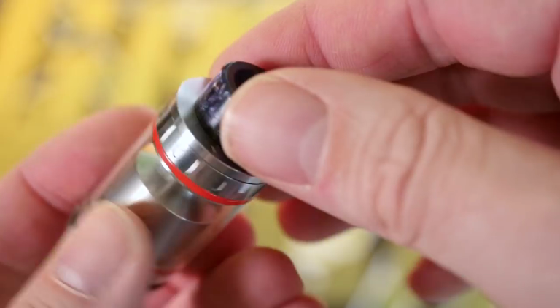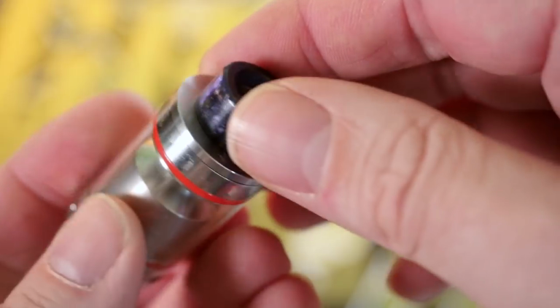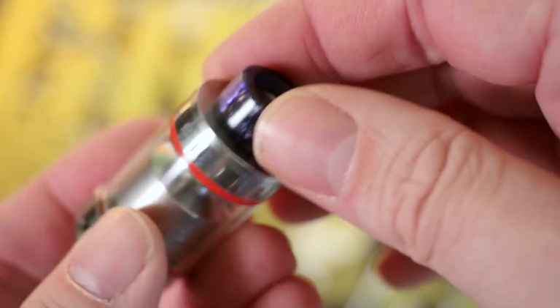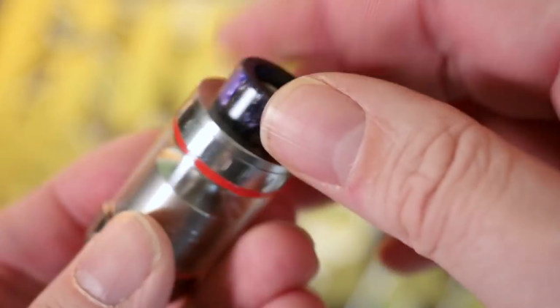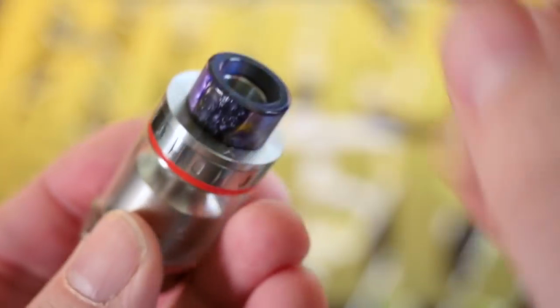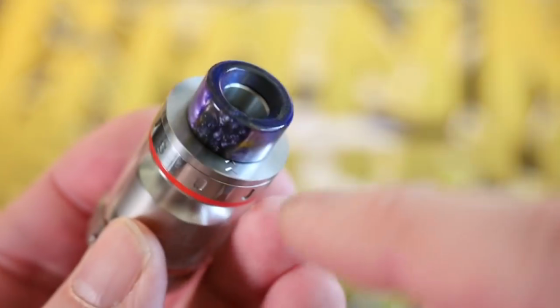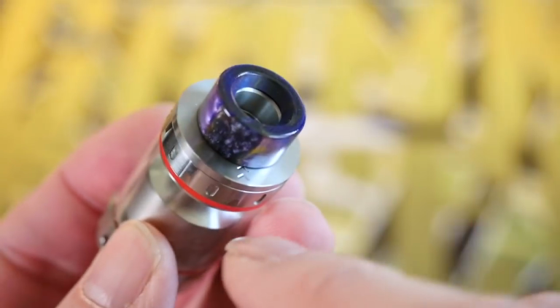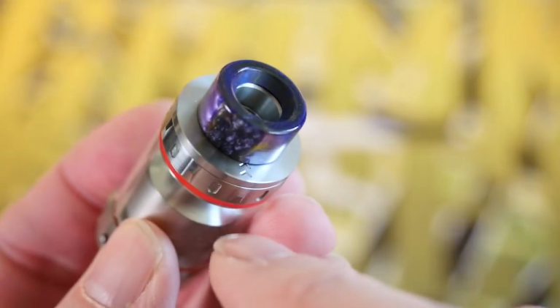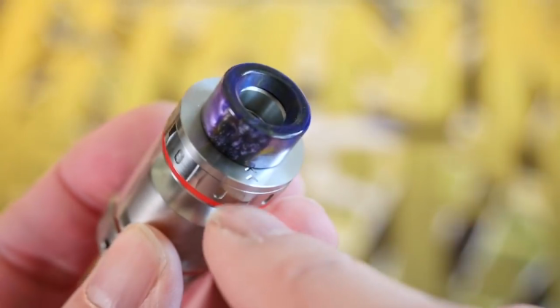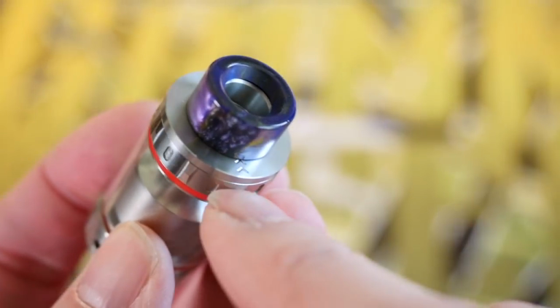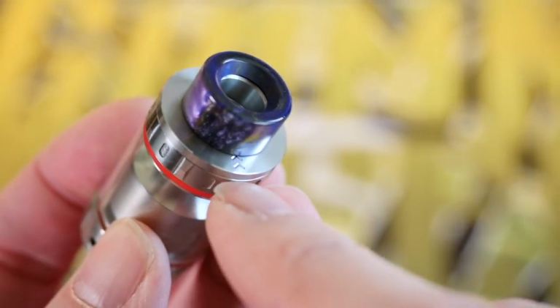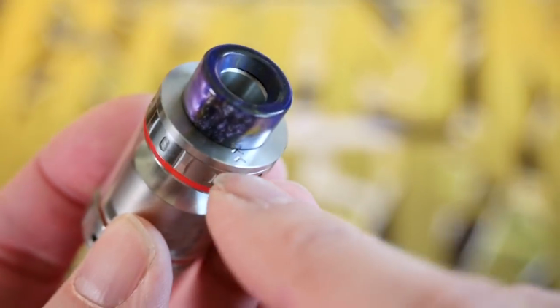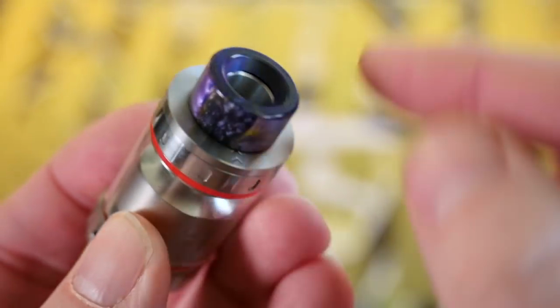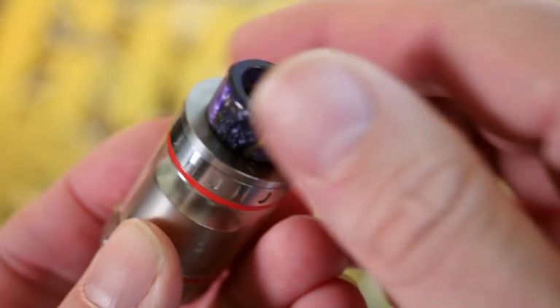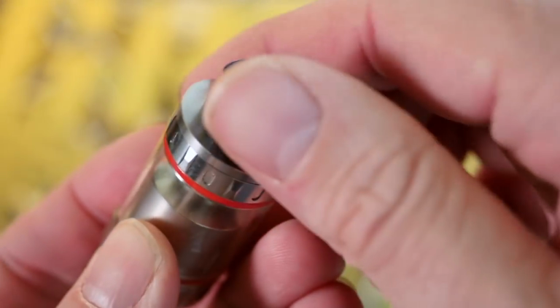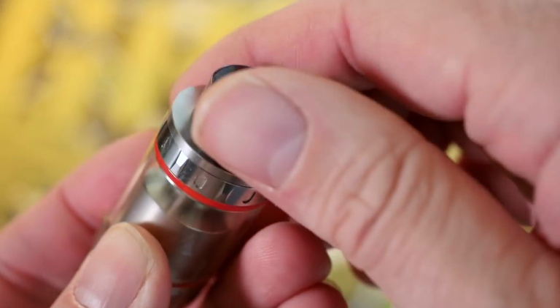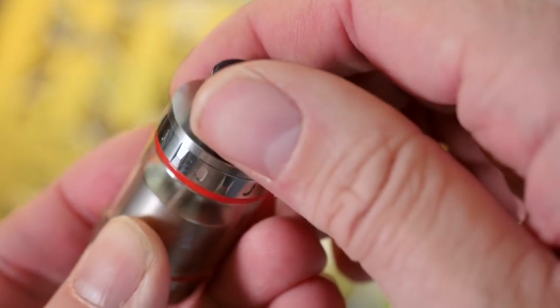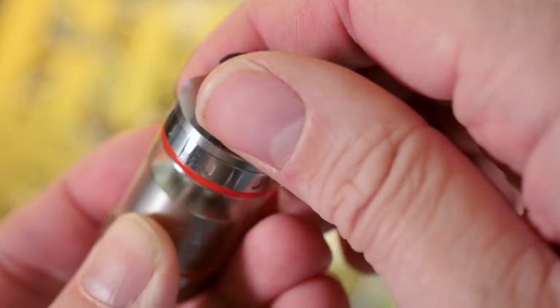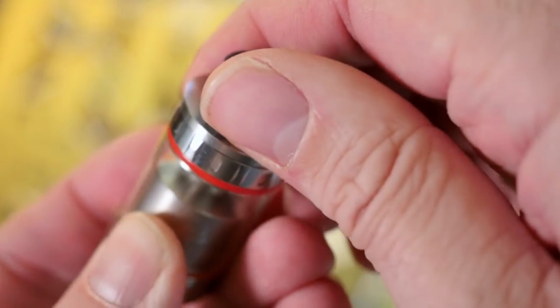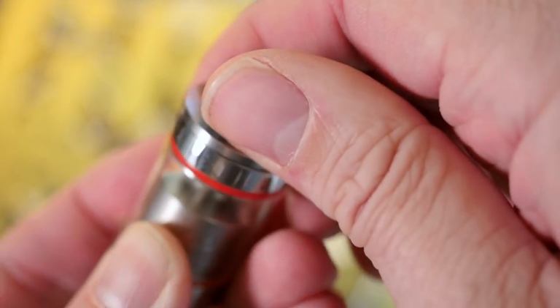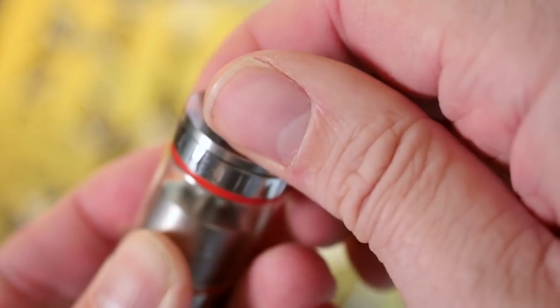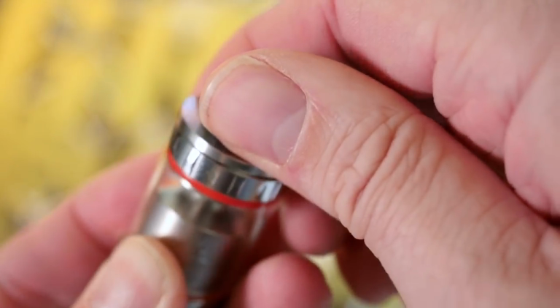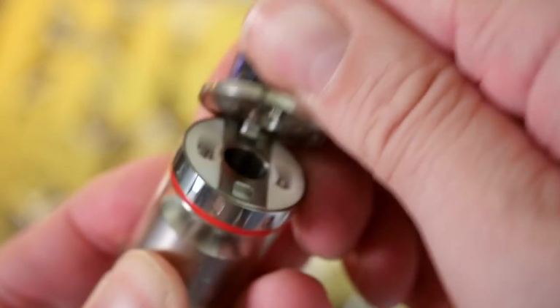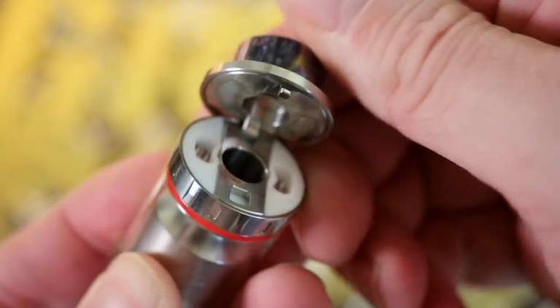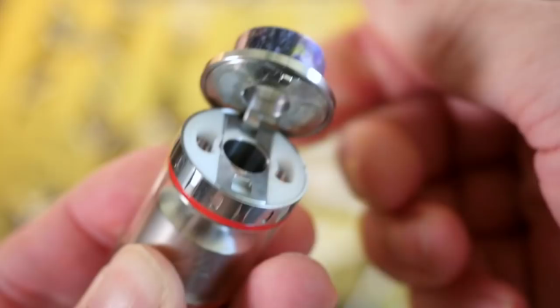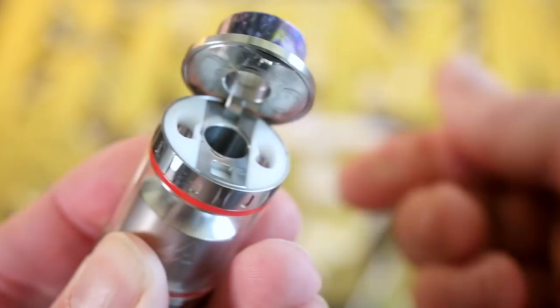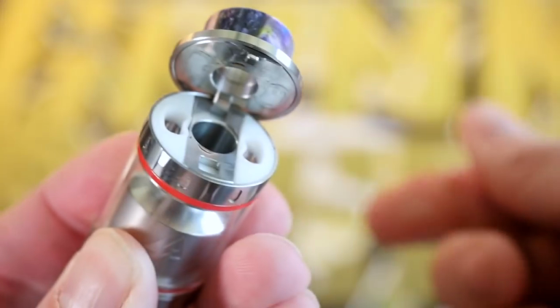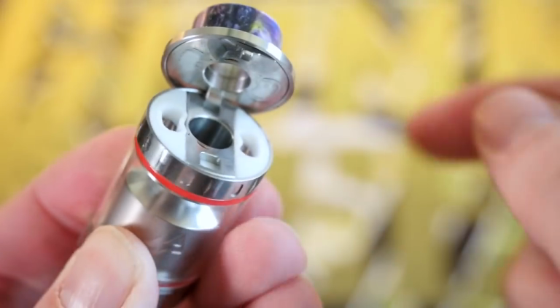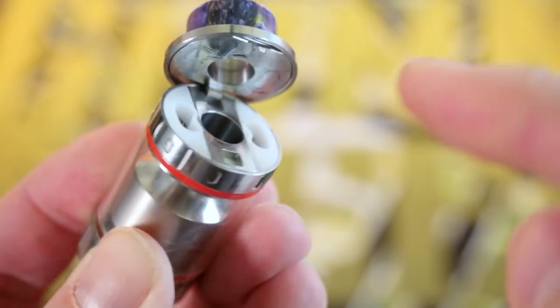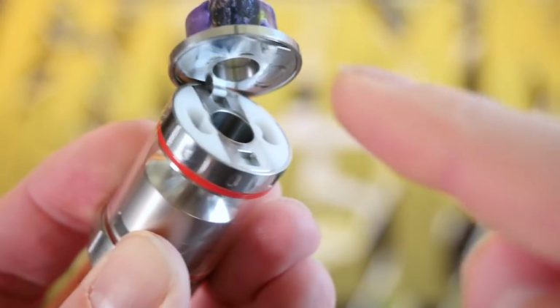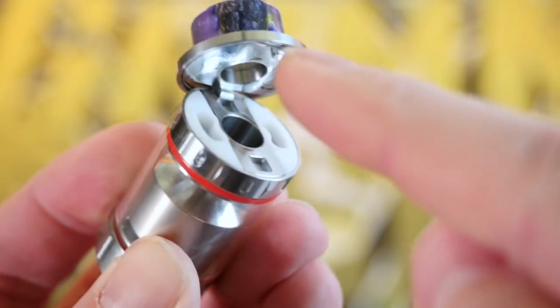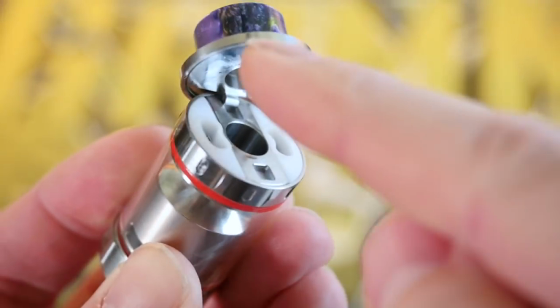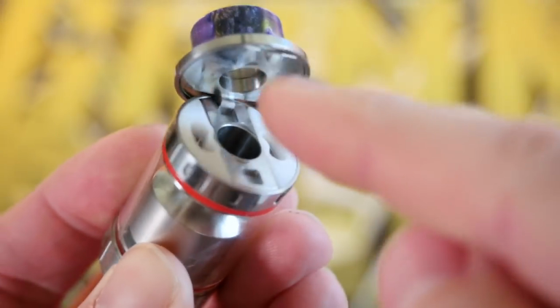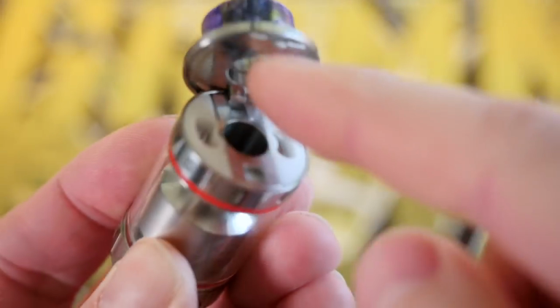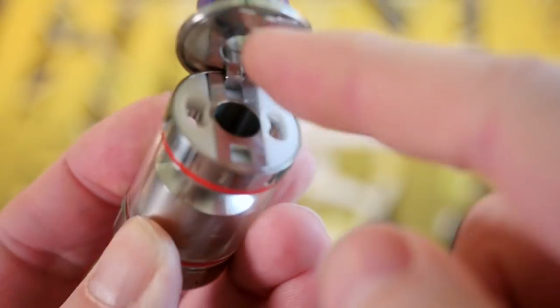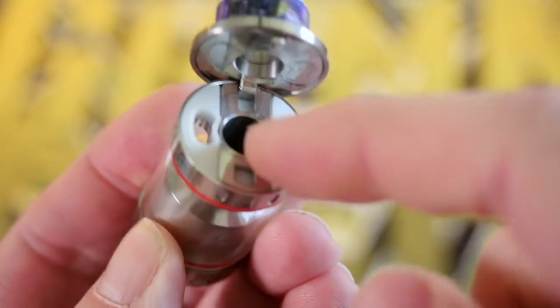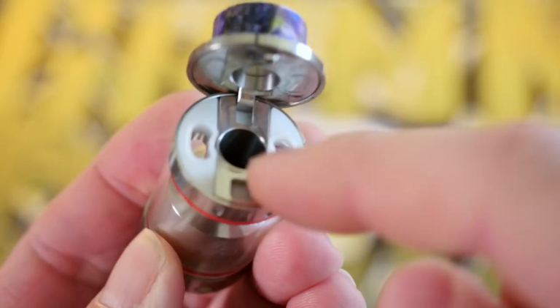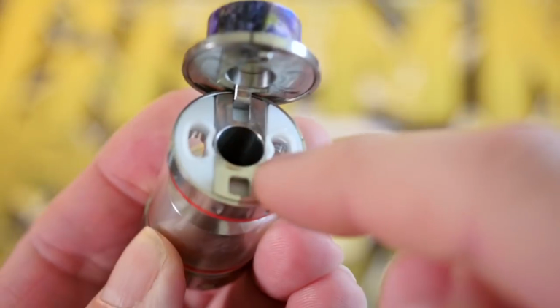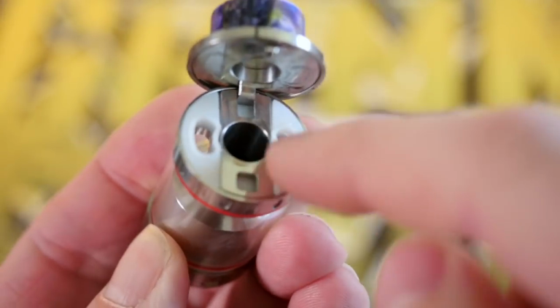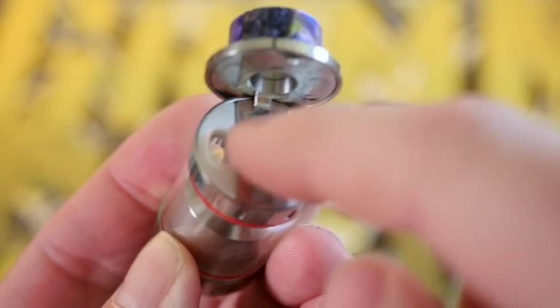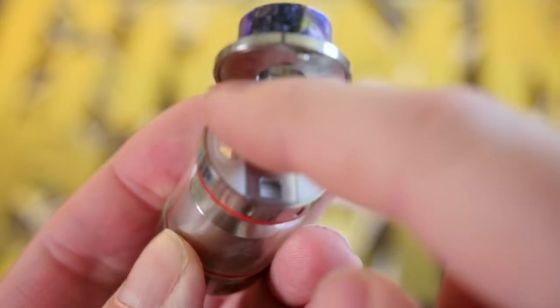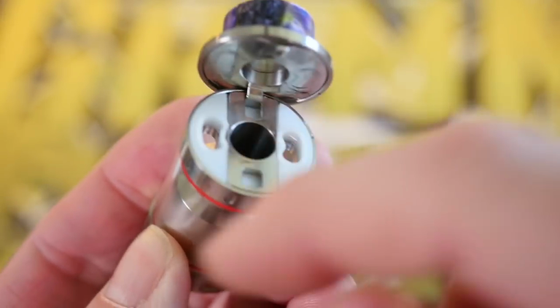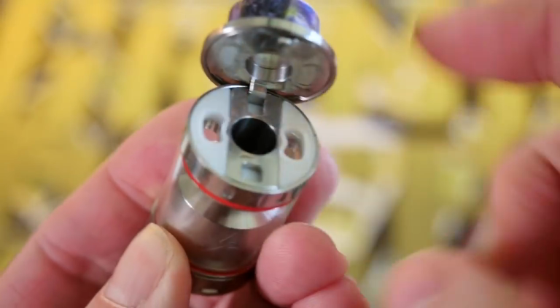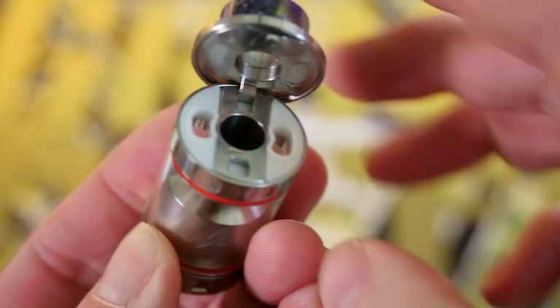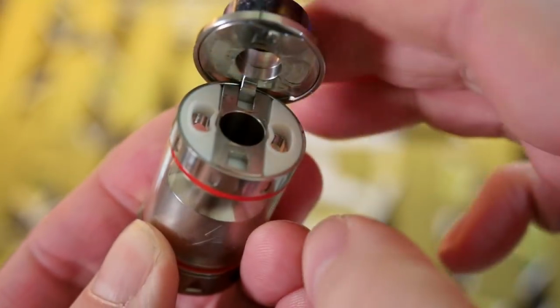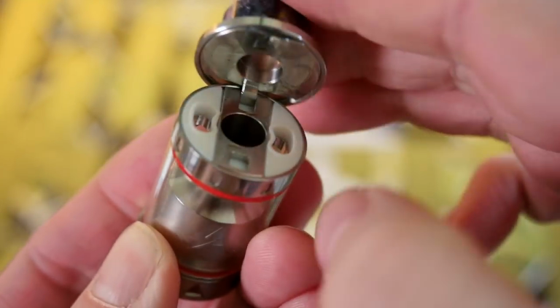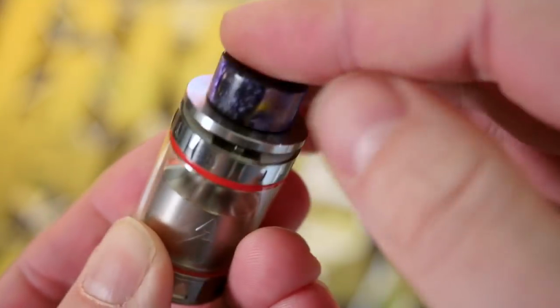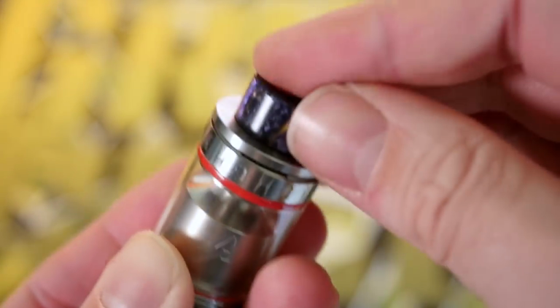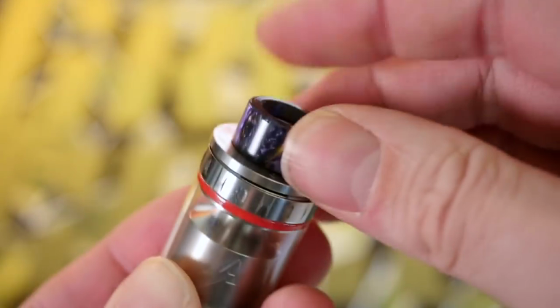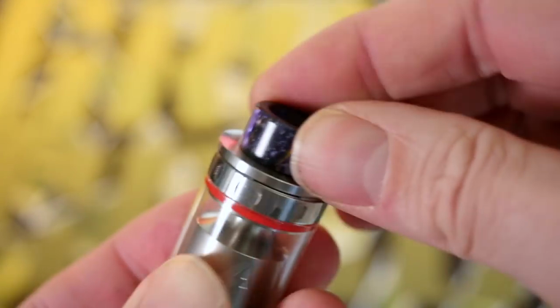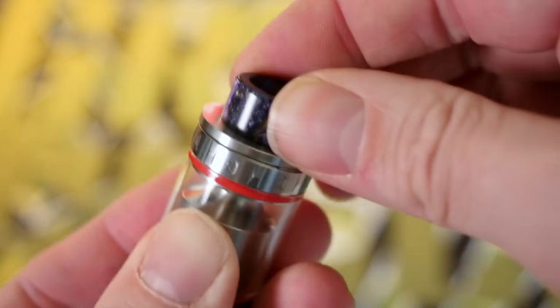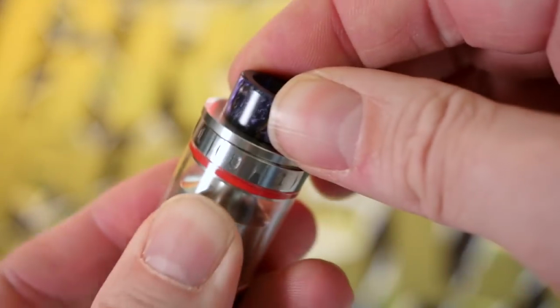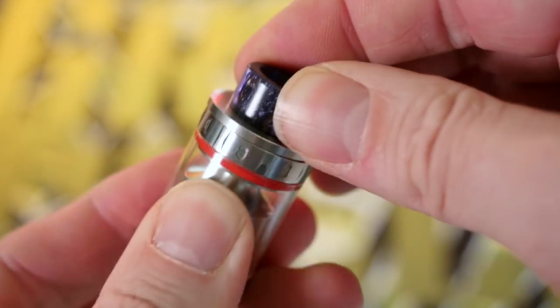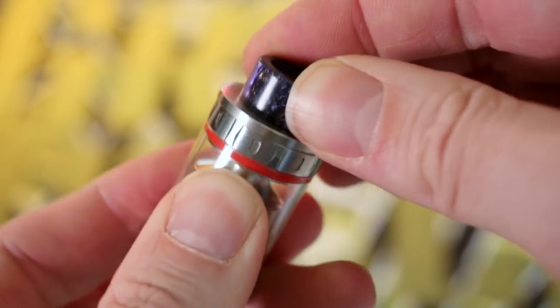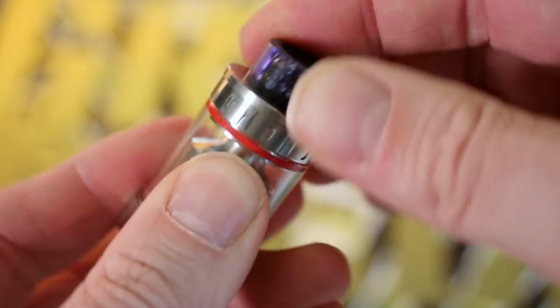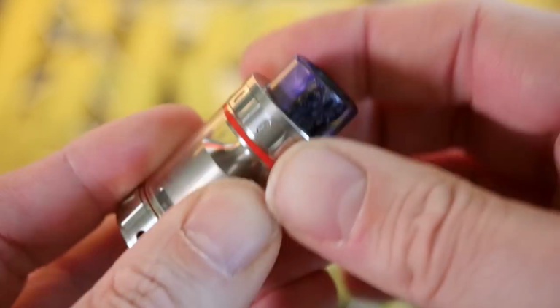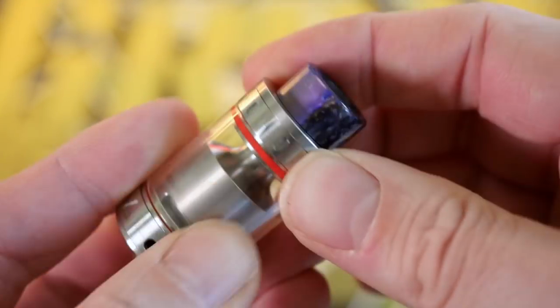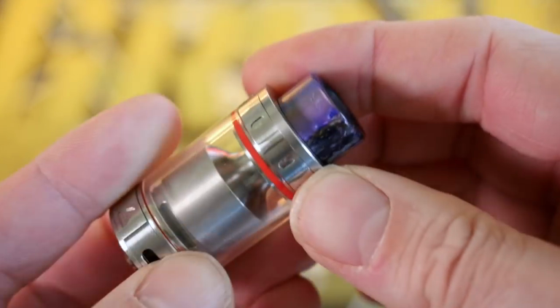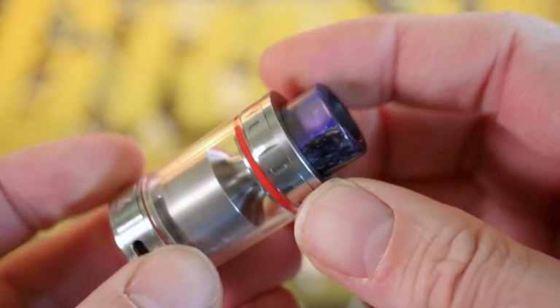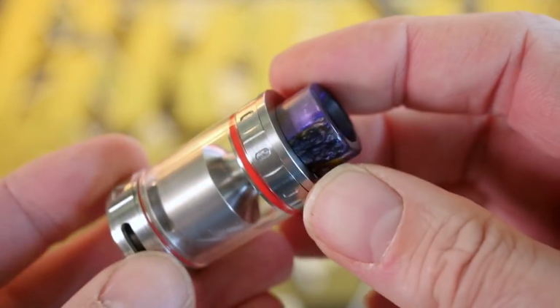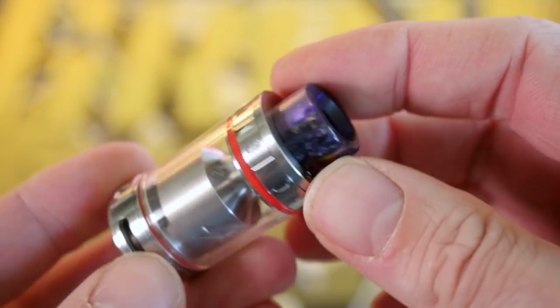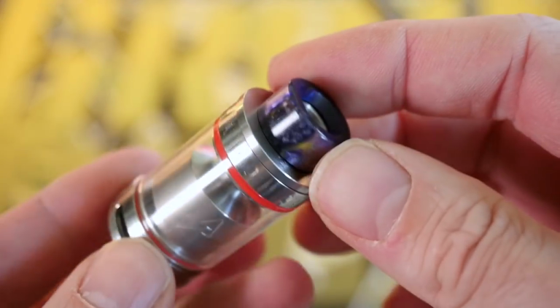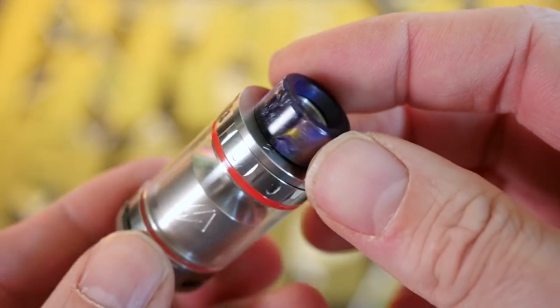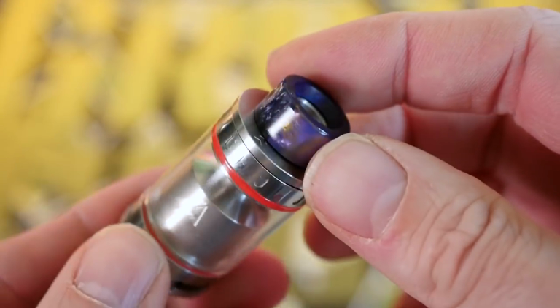It's got a real simple fill system. There's just these little arrows right here, and you just kind of press on the top. There's a little clip right here — there's your juice fill right there. Snap it closed. Super easy.